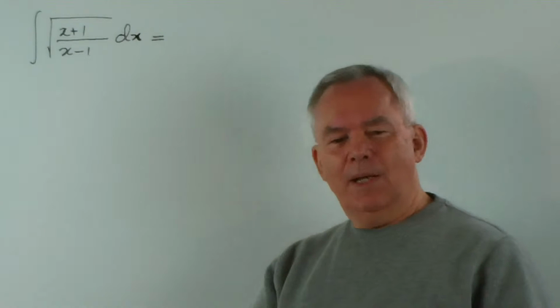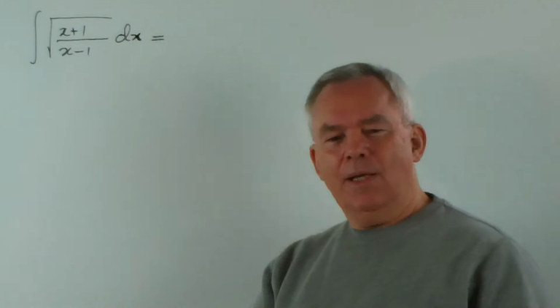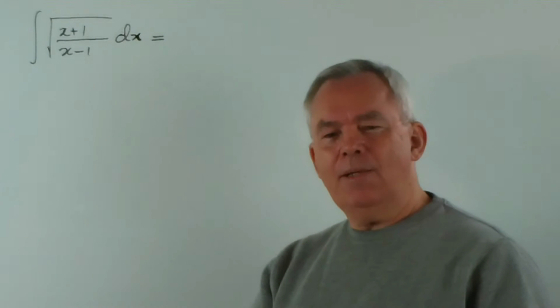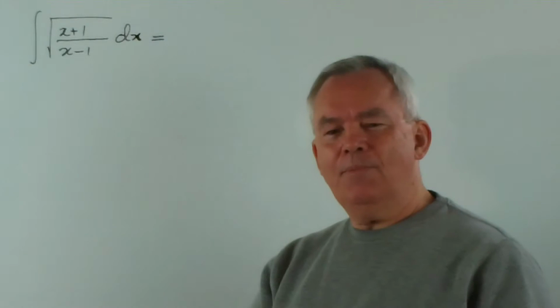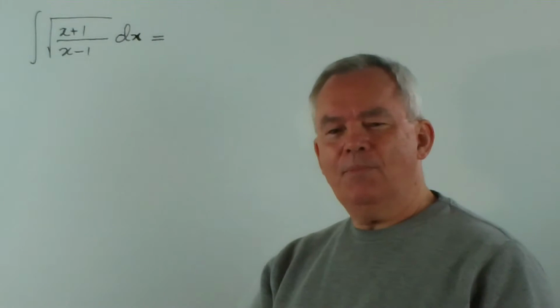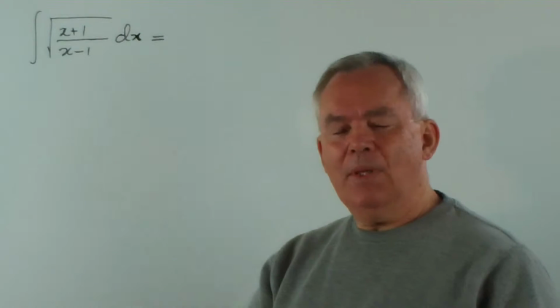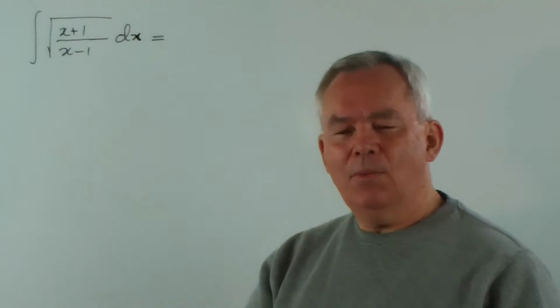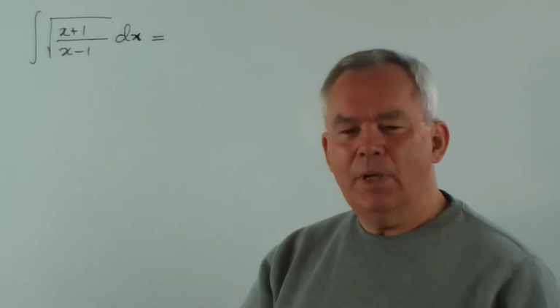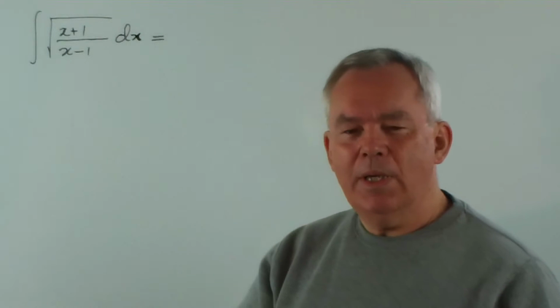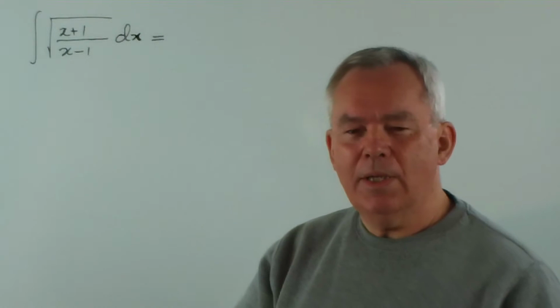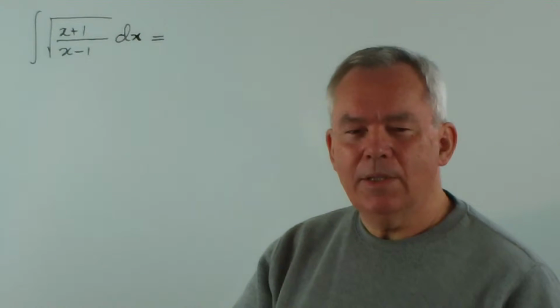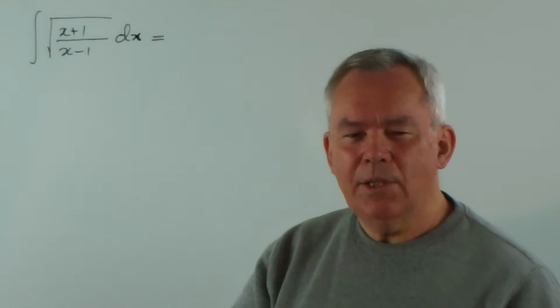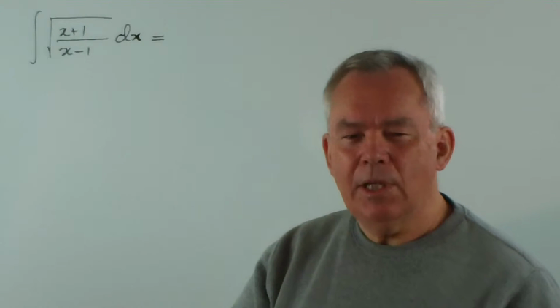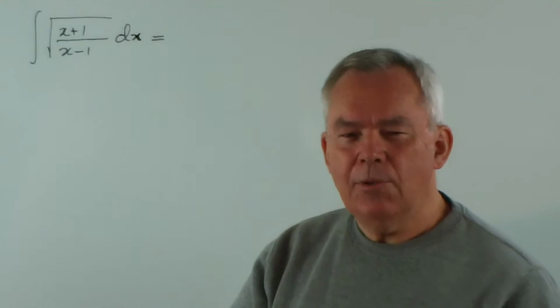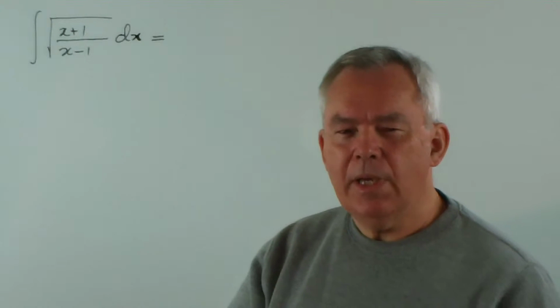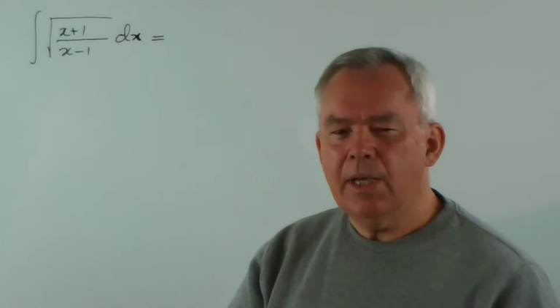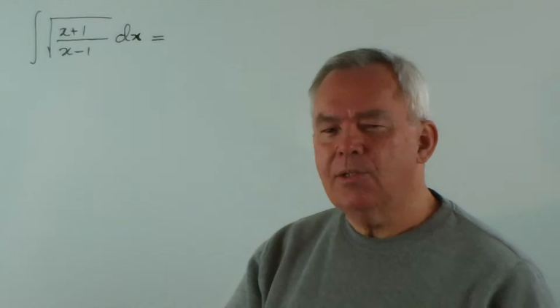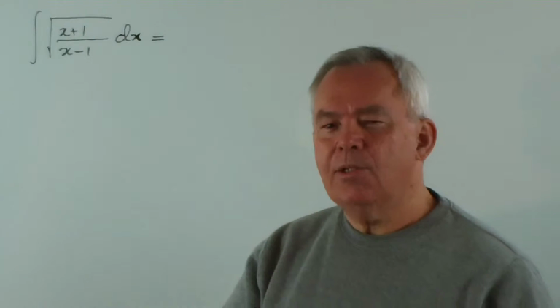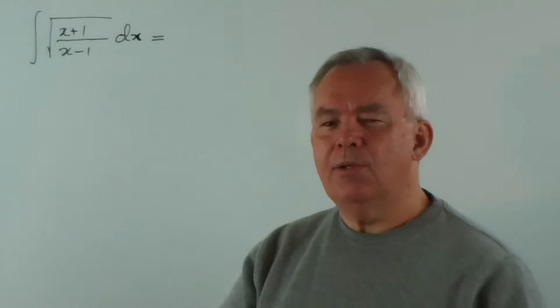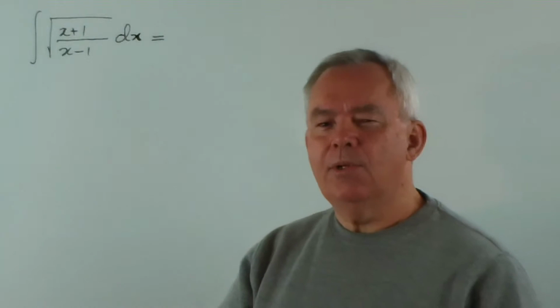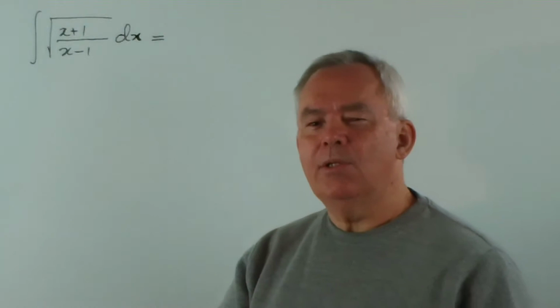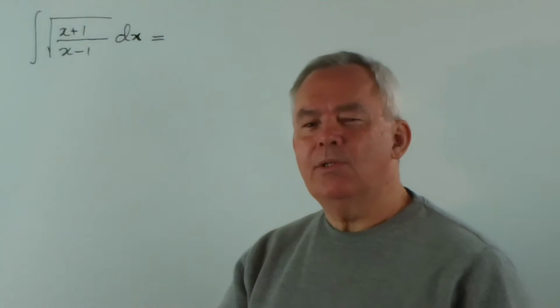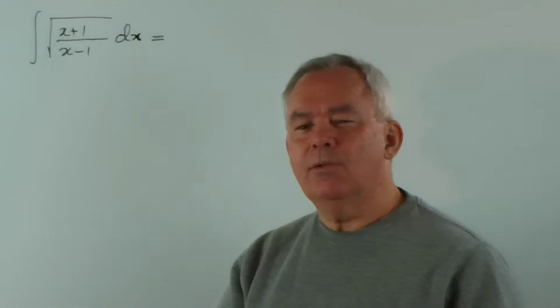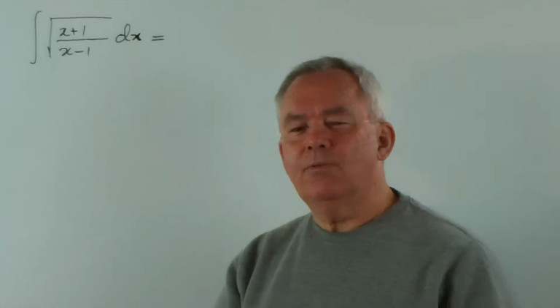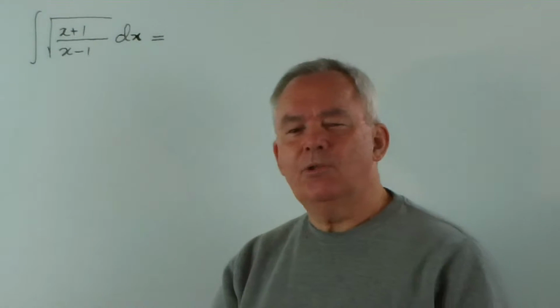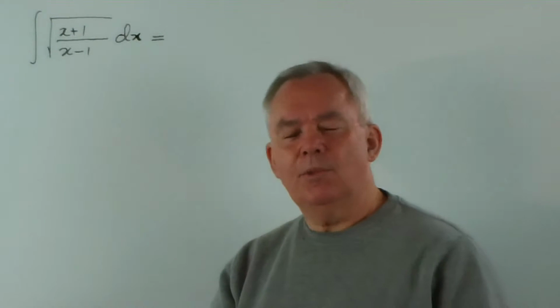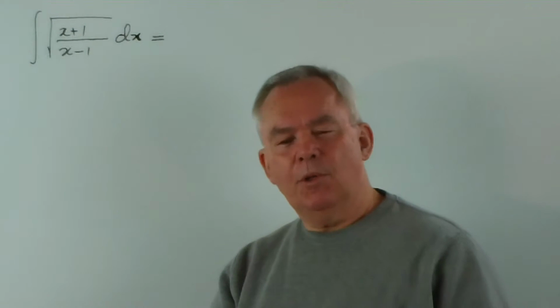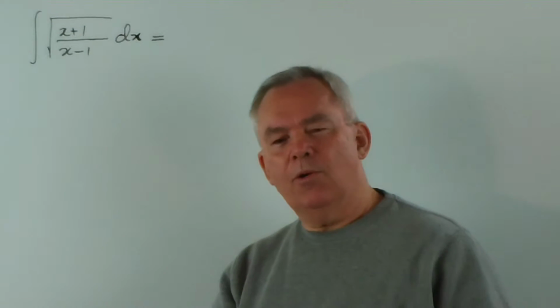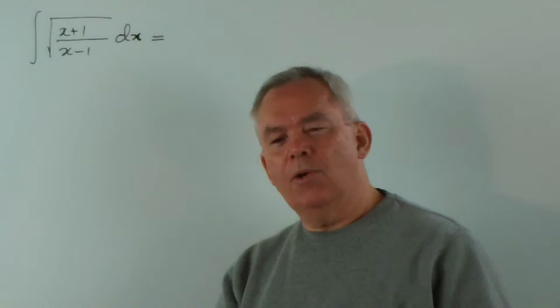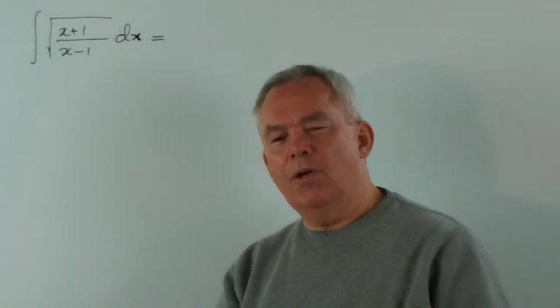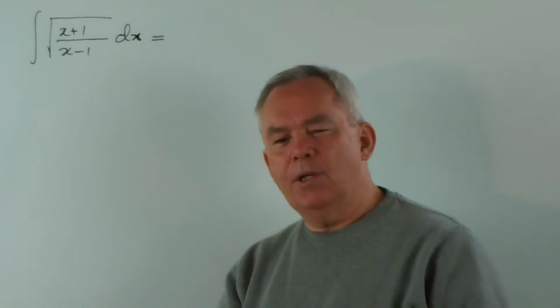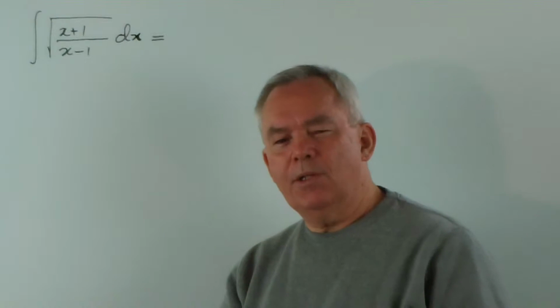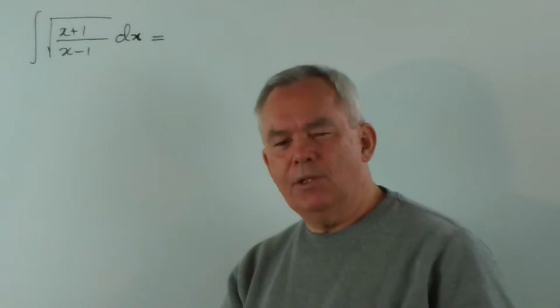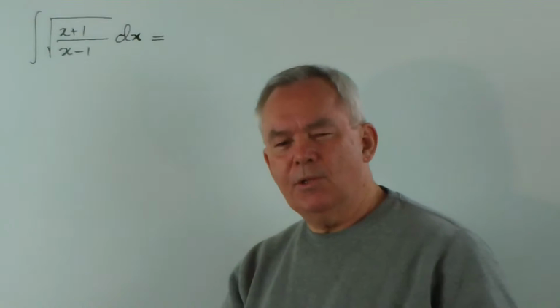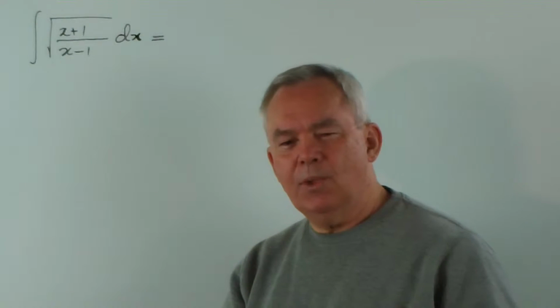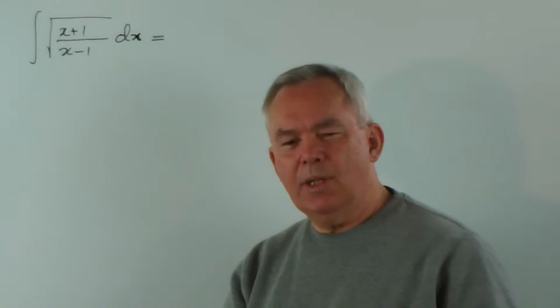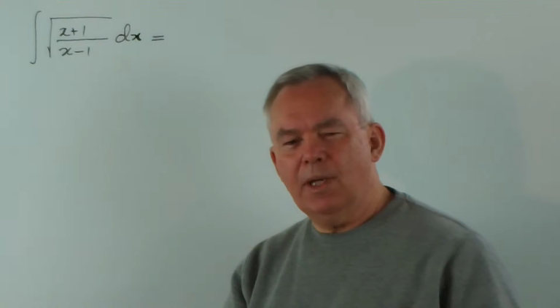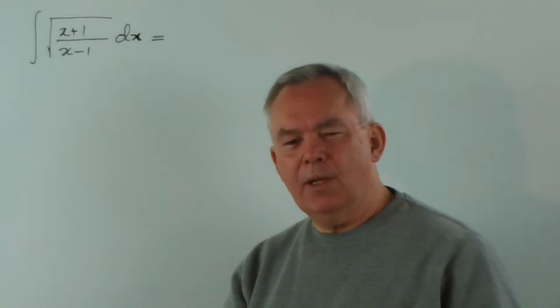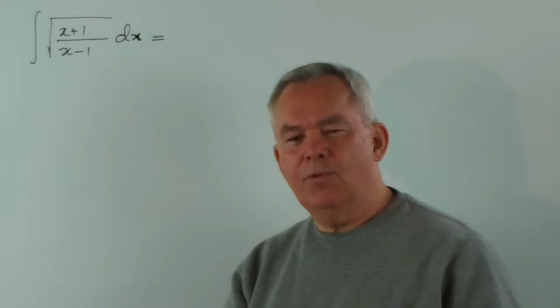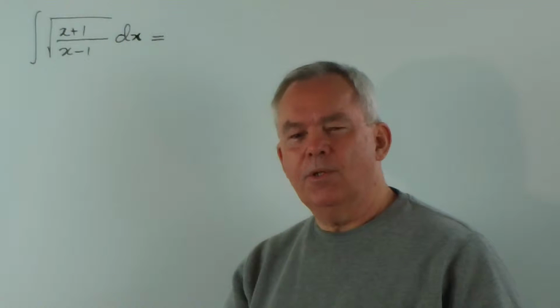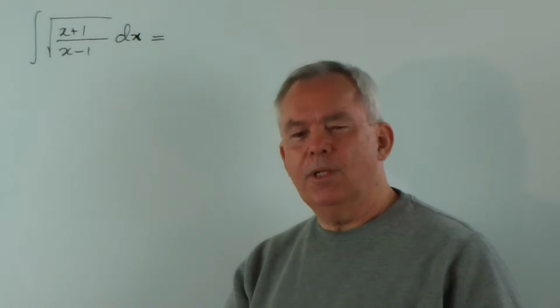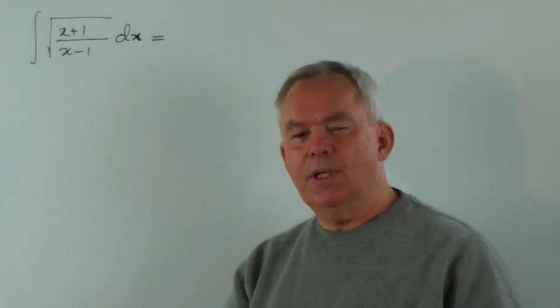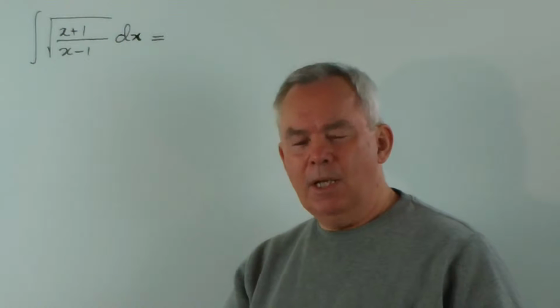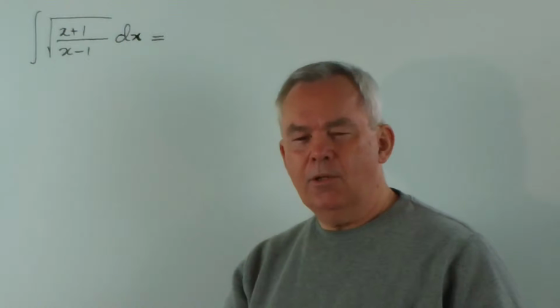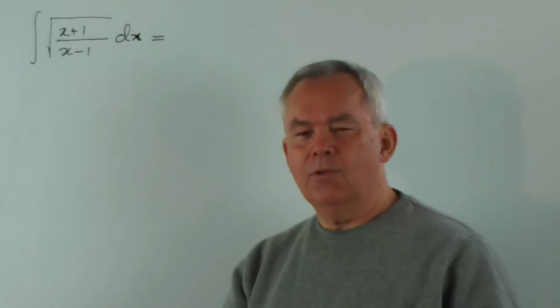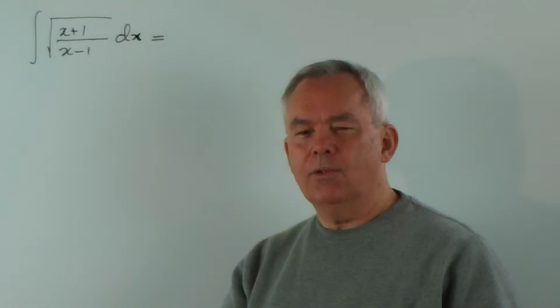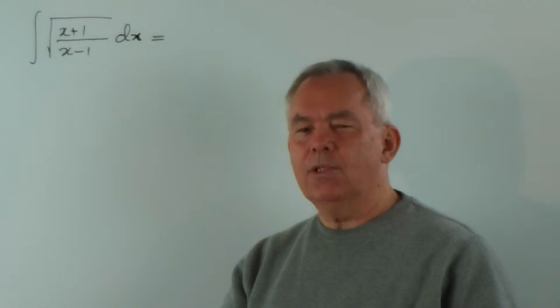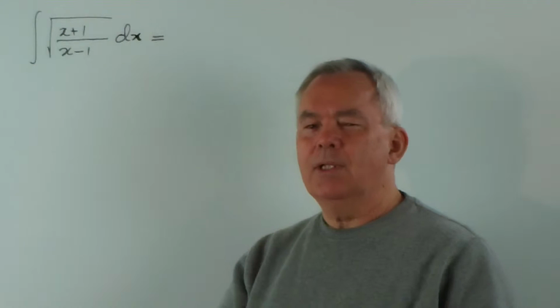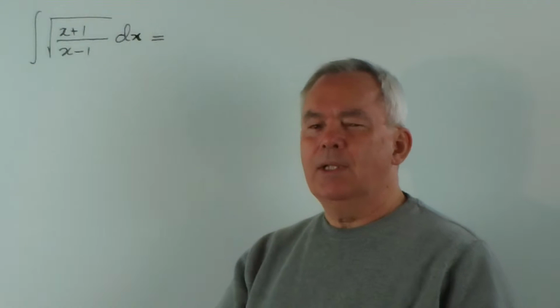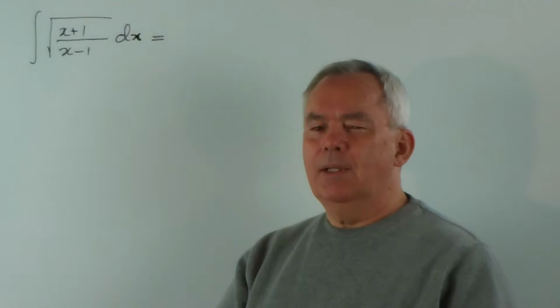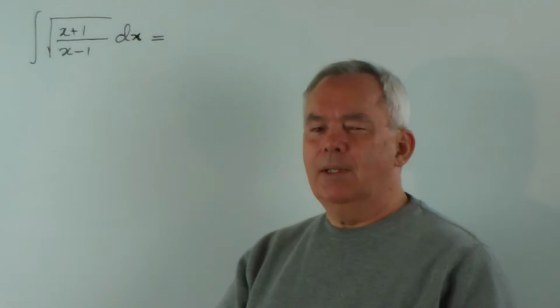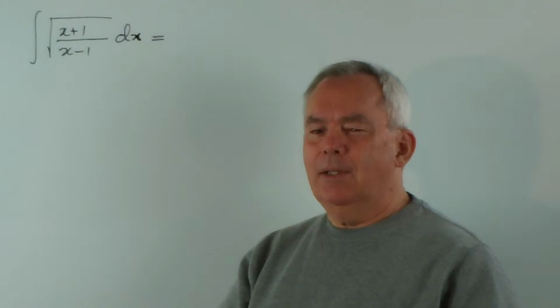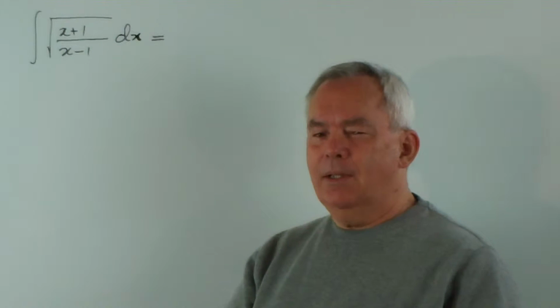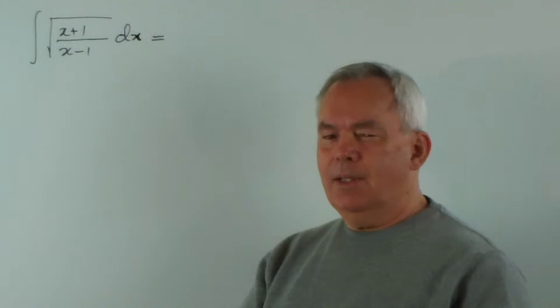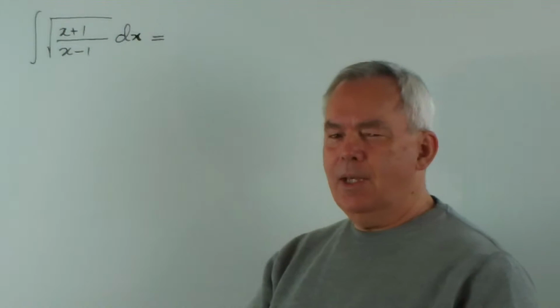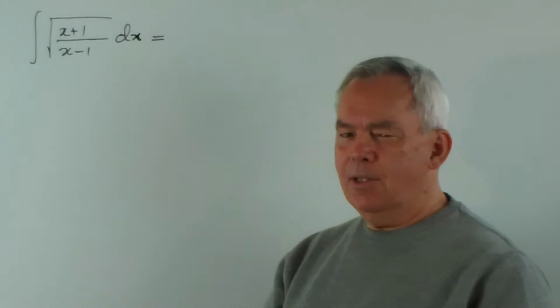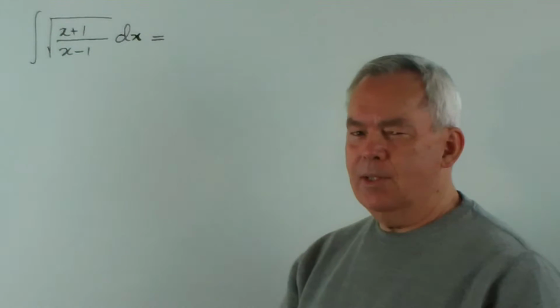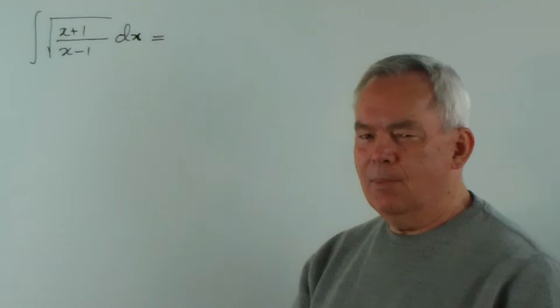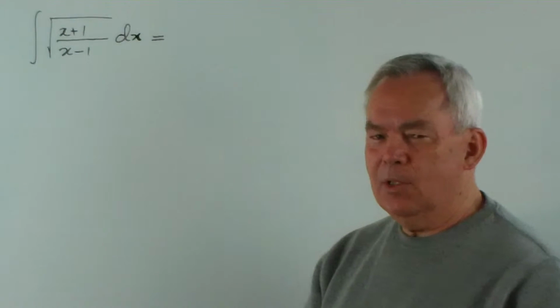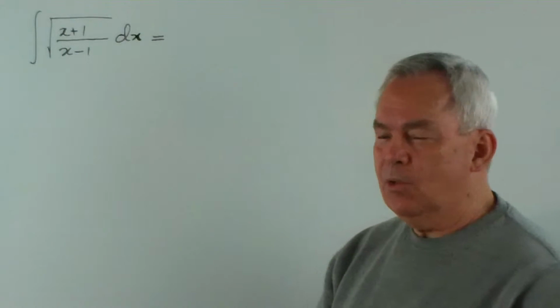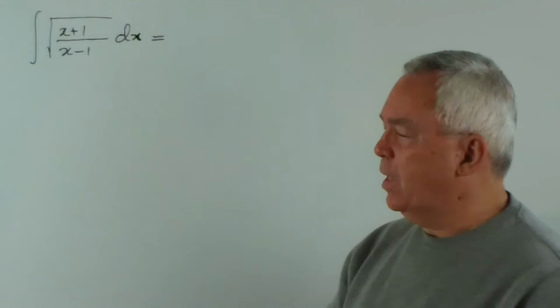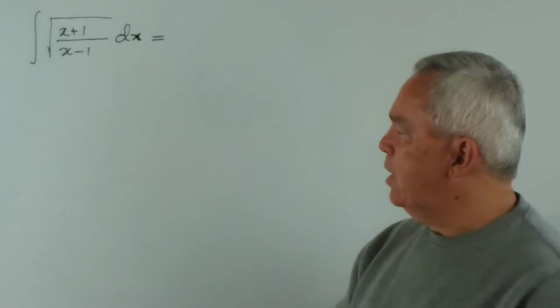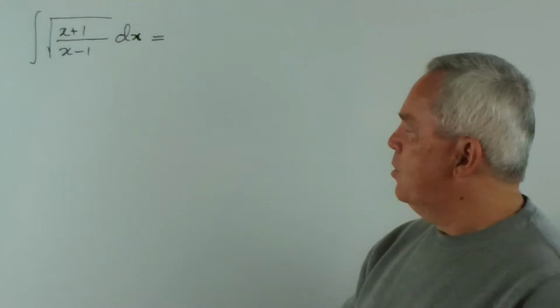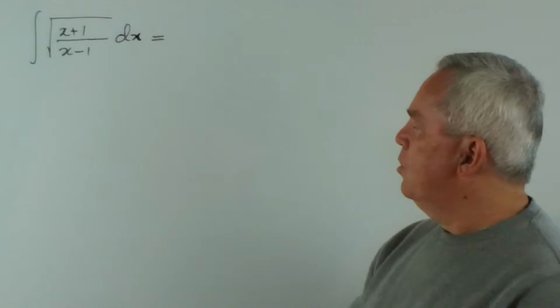G'day! We're continuing our series of Jim Caronius' 100 integrals. And here's number 22.